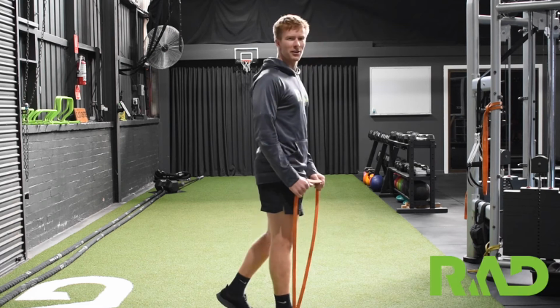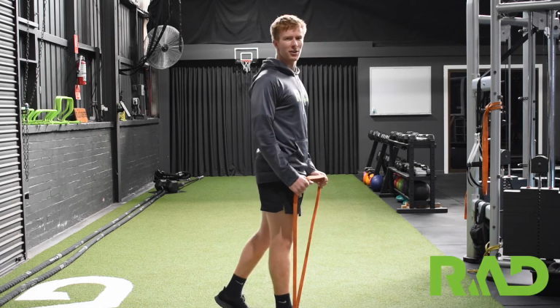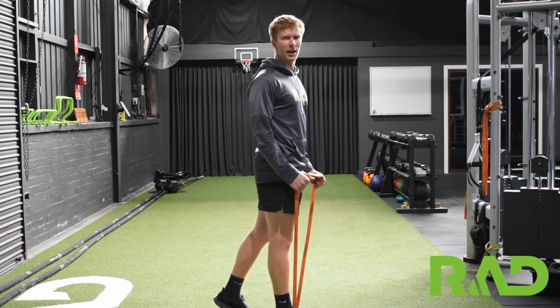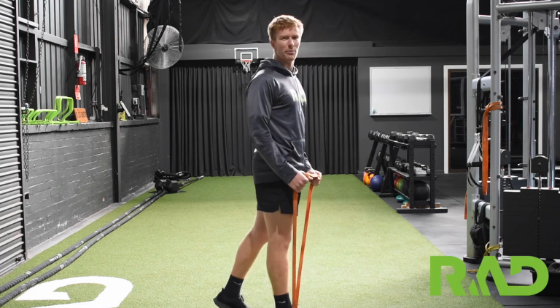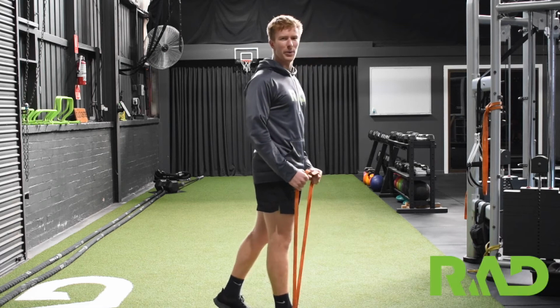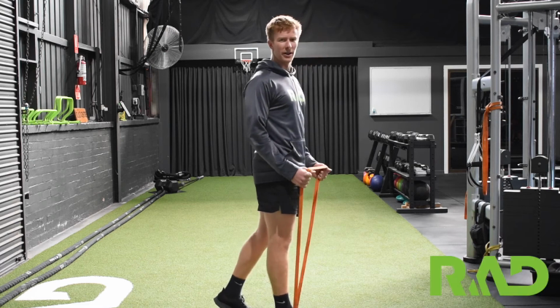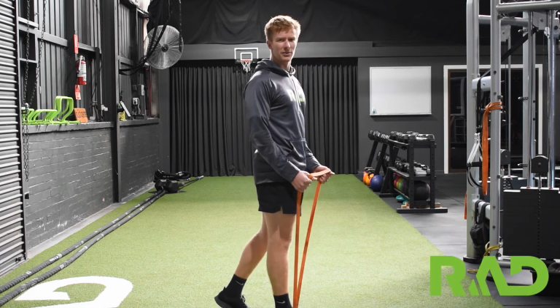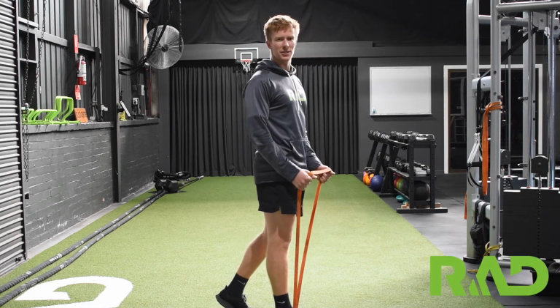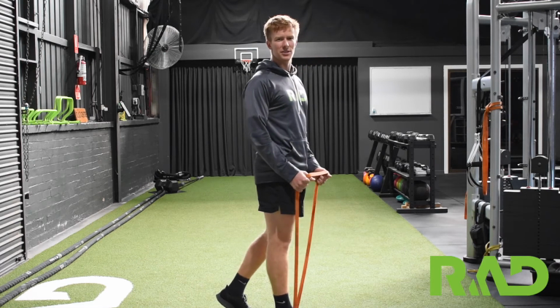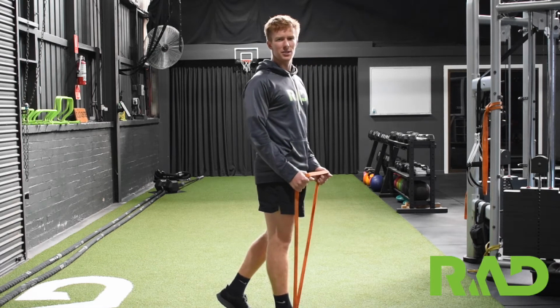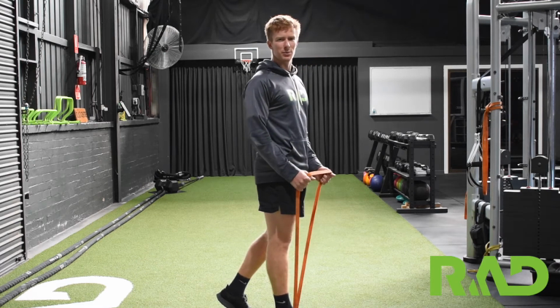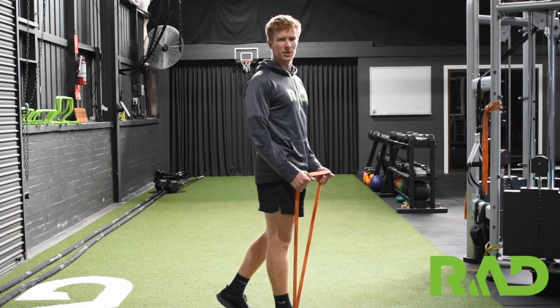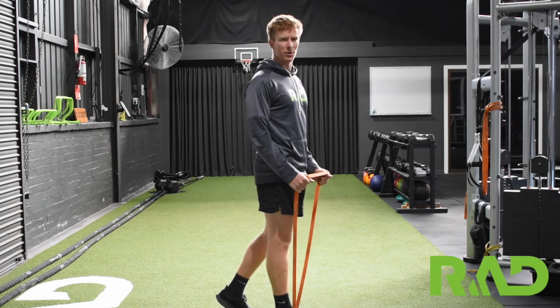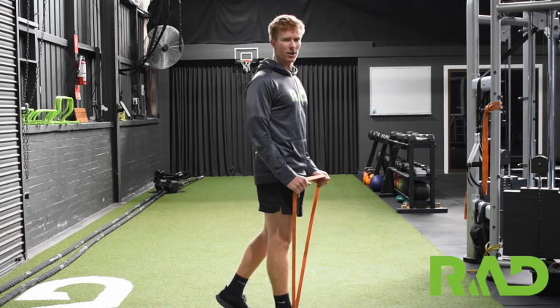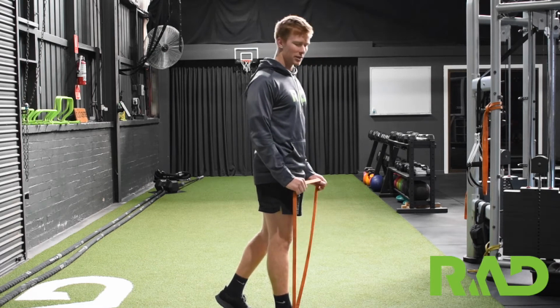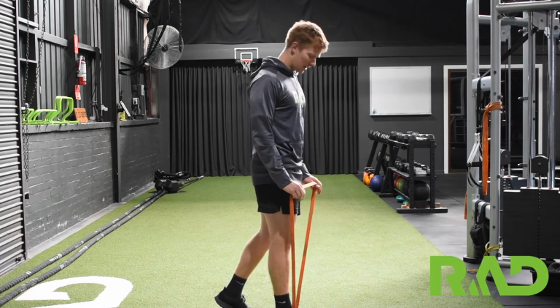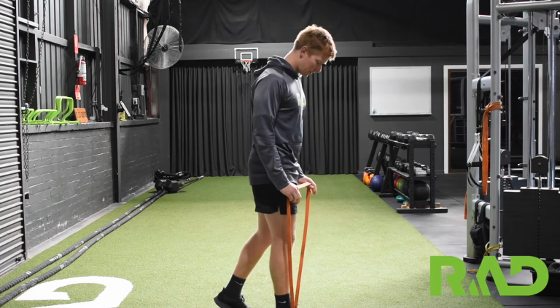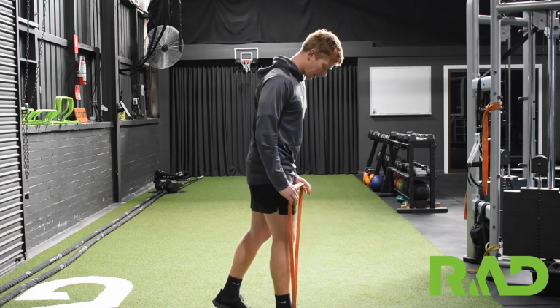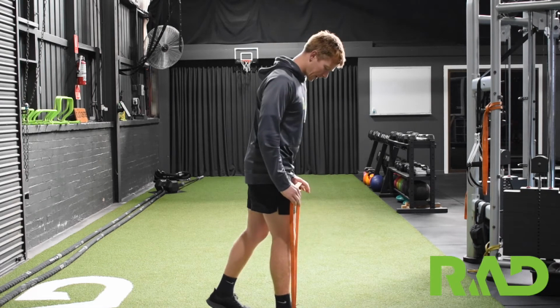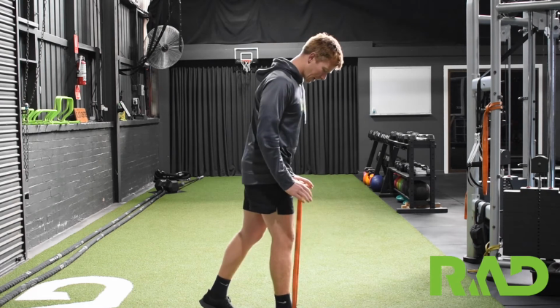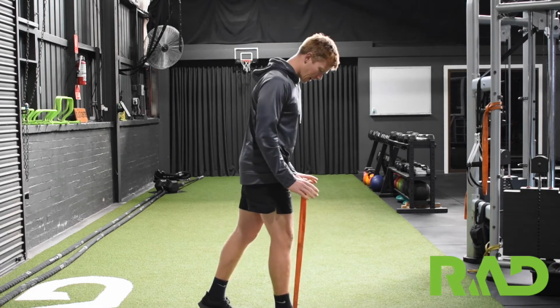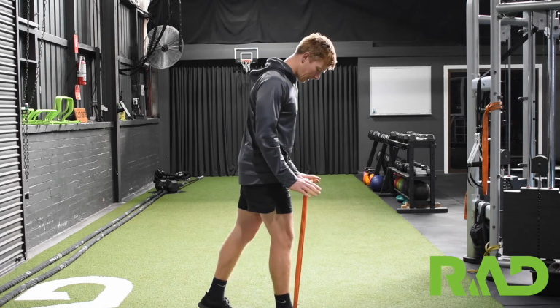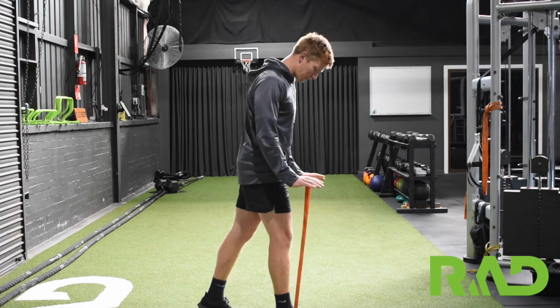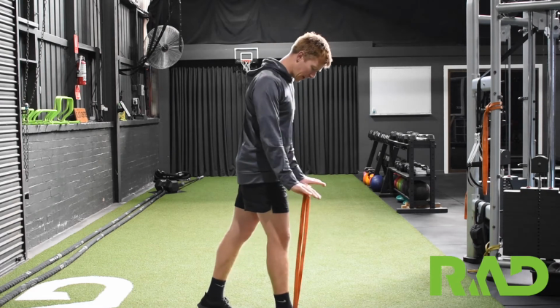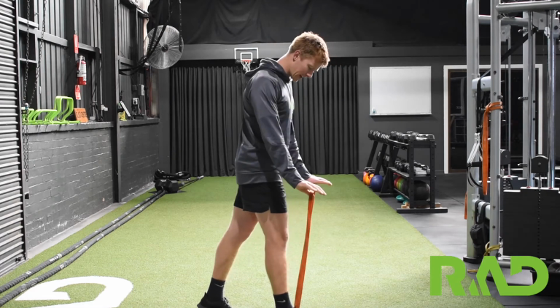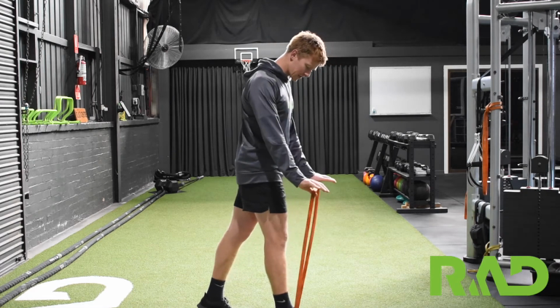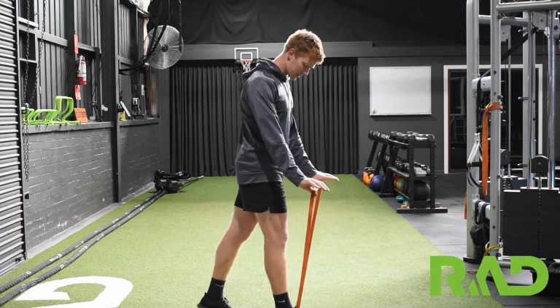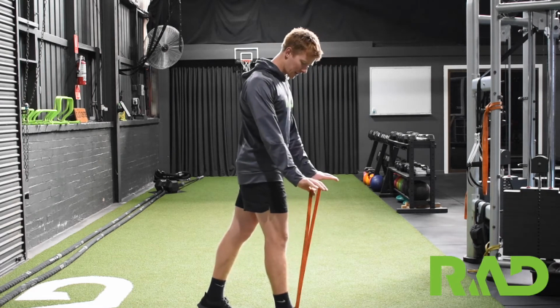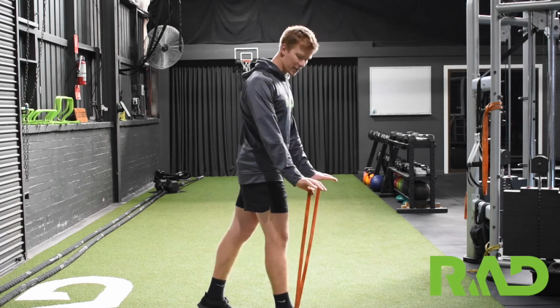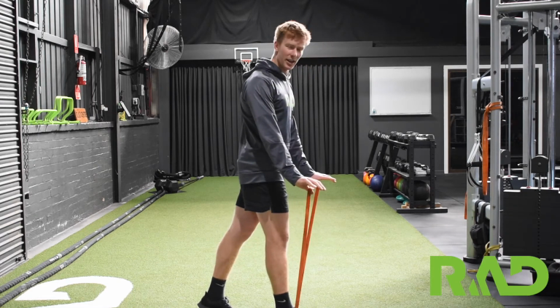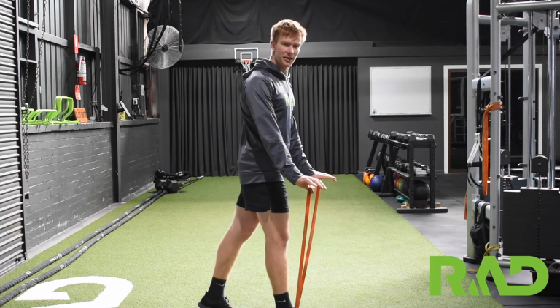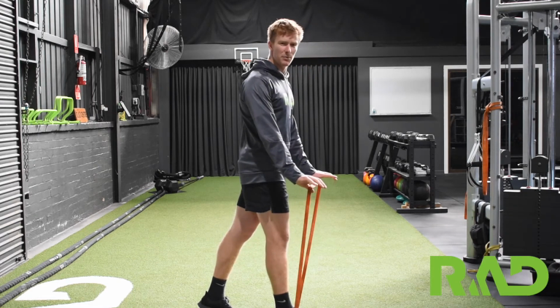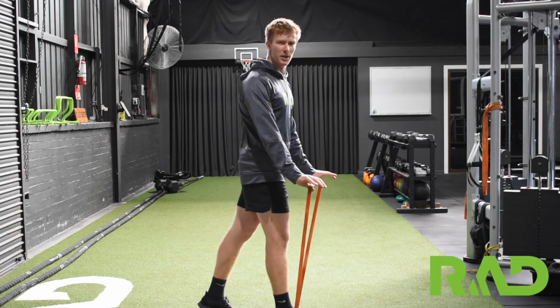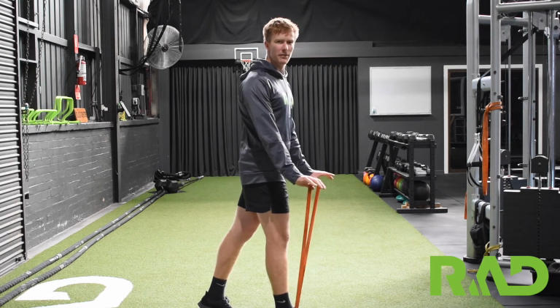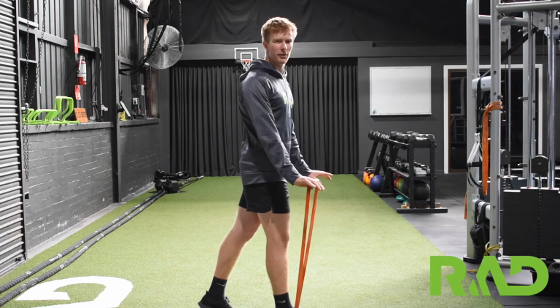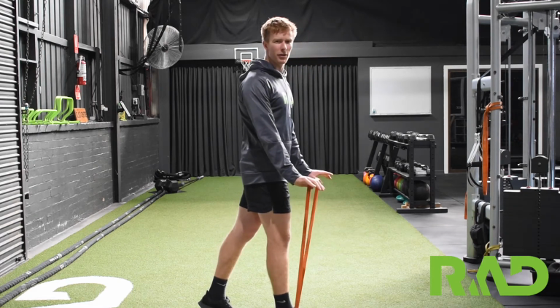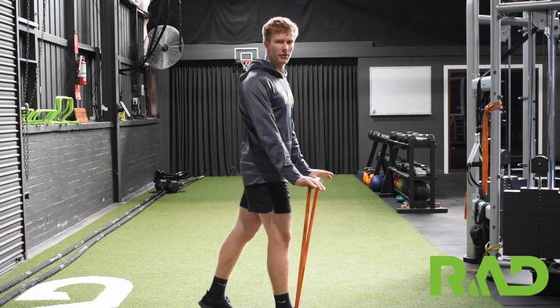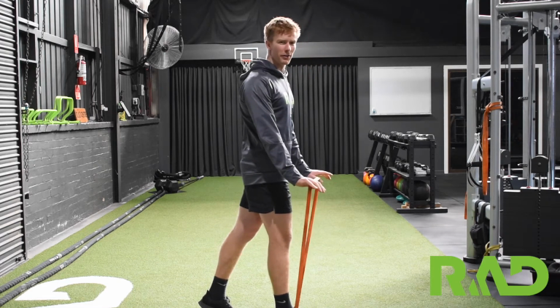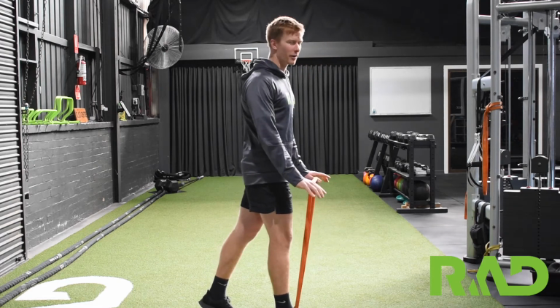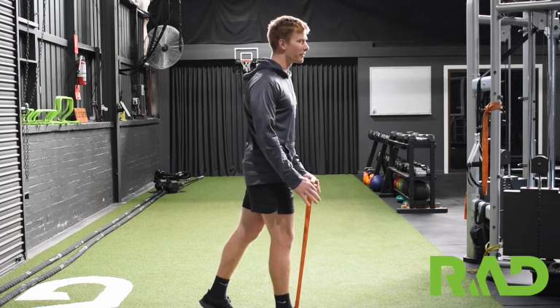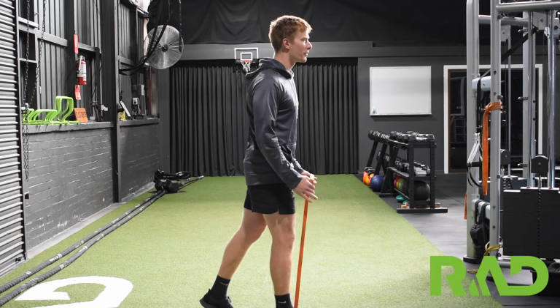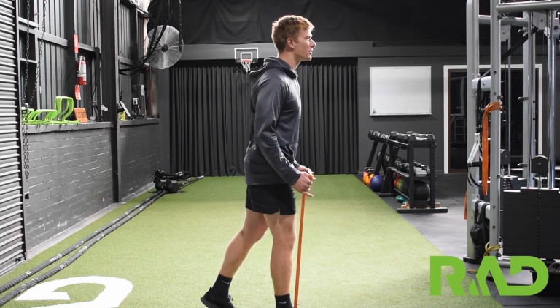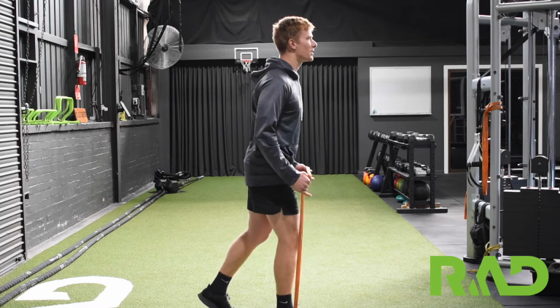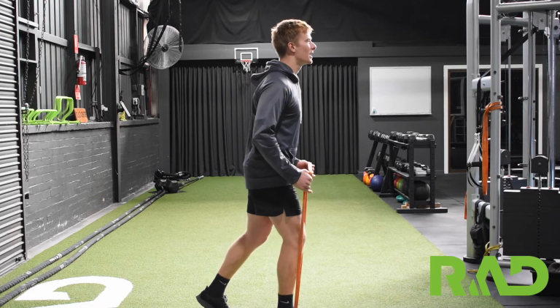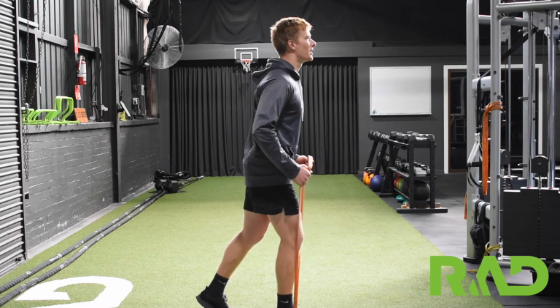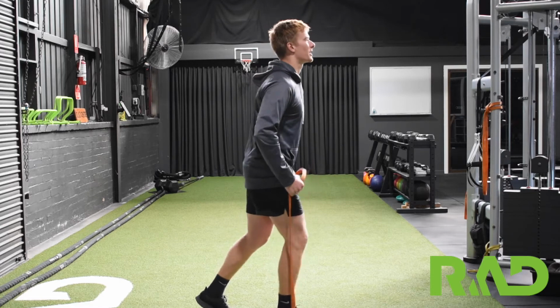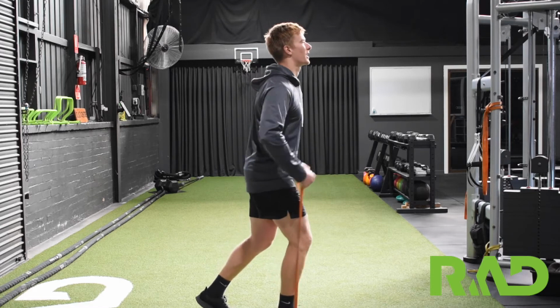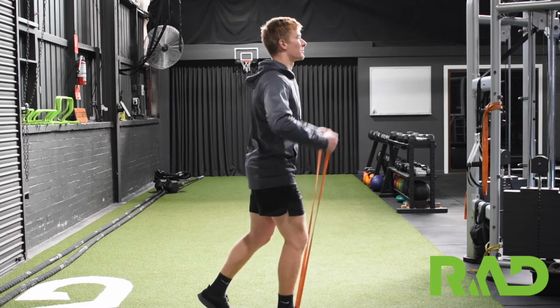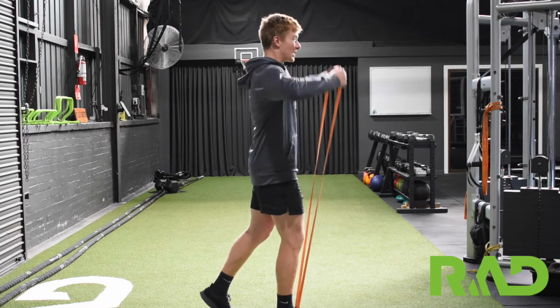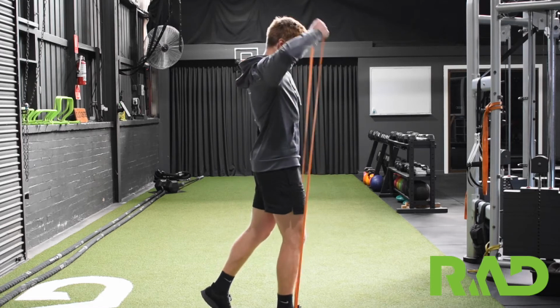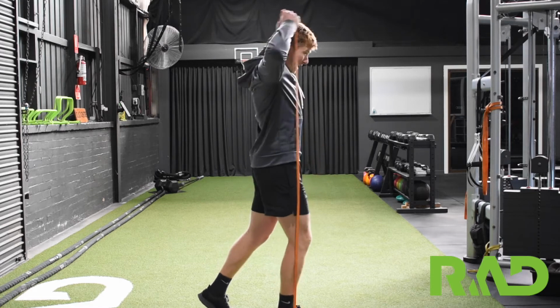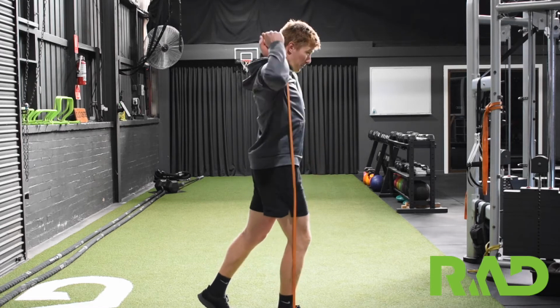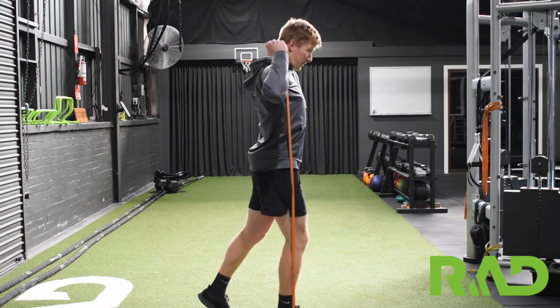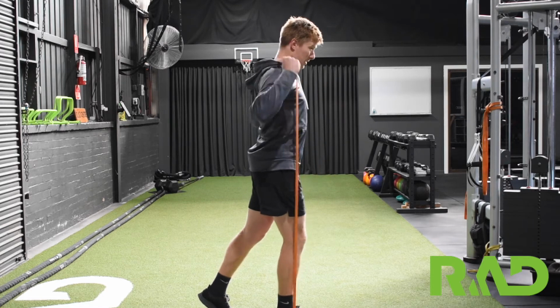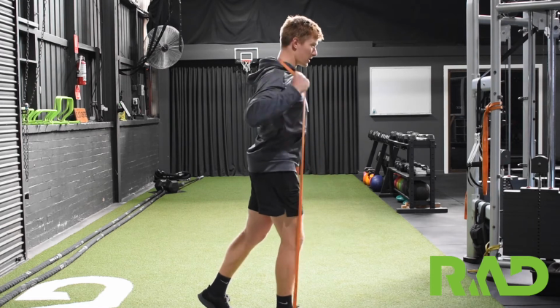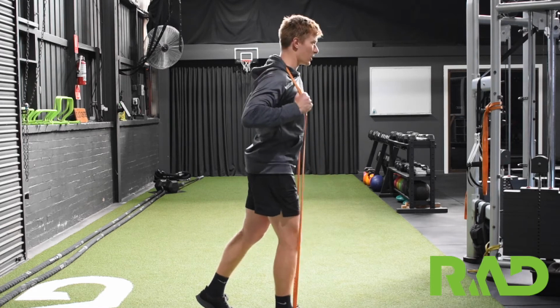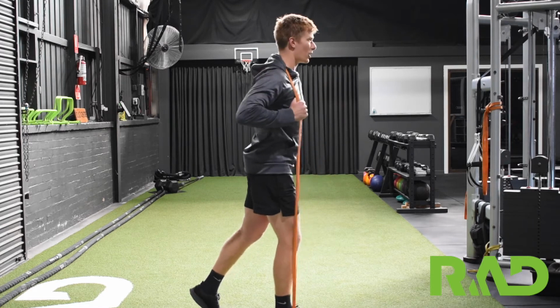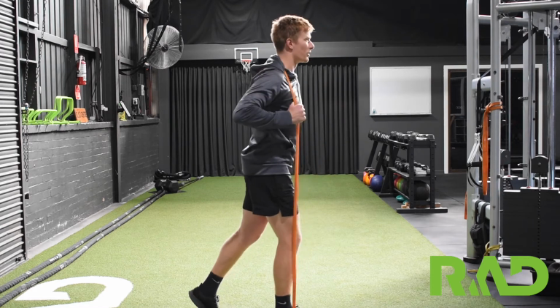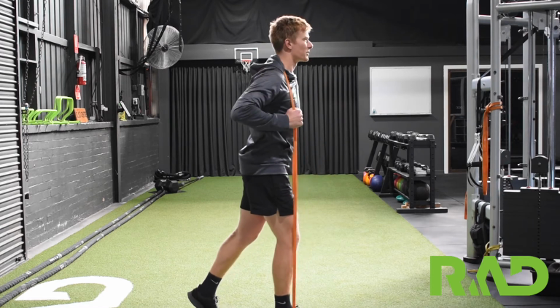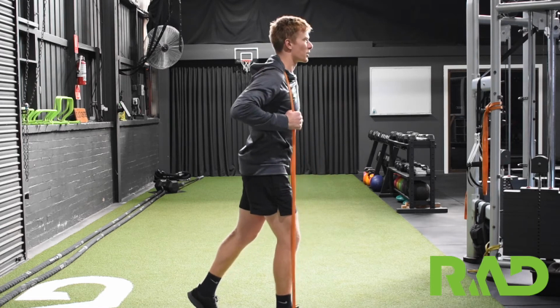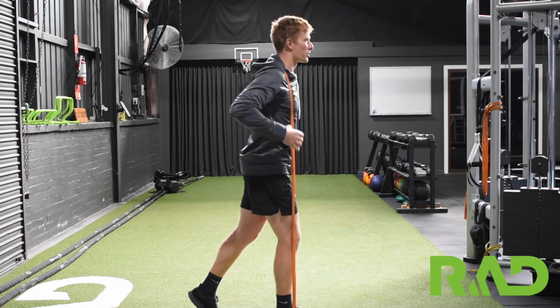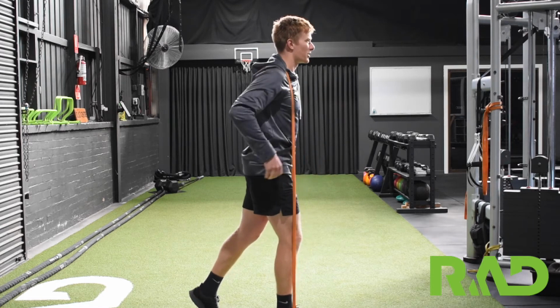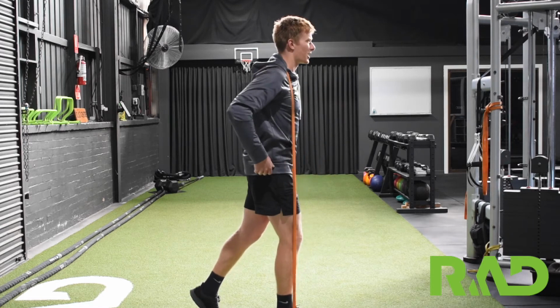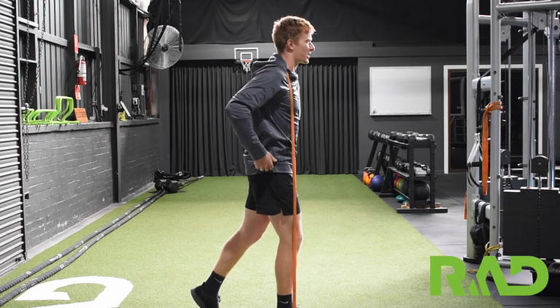Going through our band-resisted split squat, we're going to go just underneath the mid-foot of your front foot, and it comes up over the top of your neck.